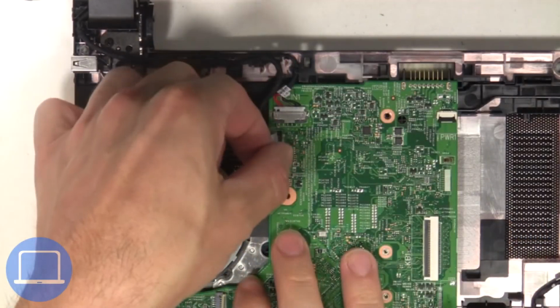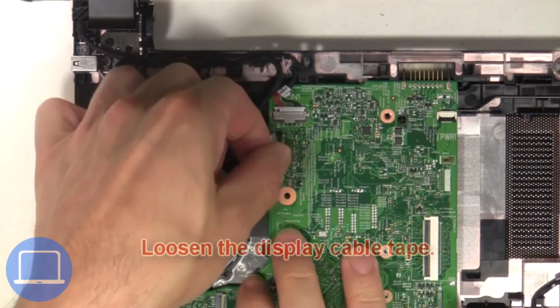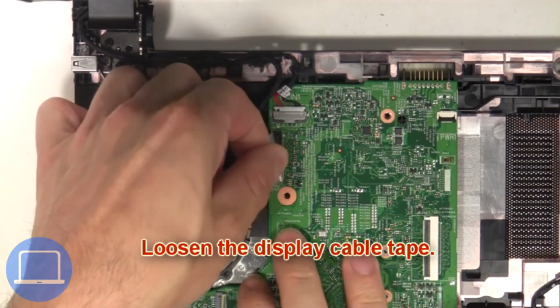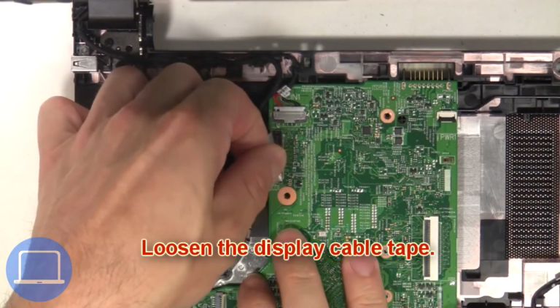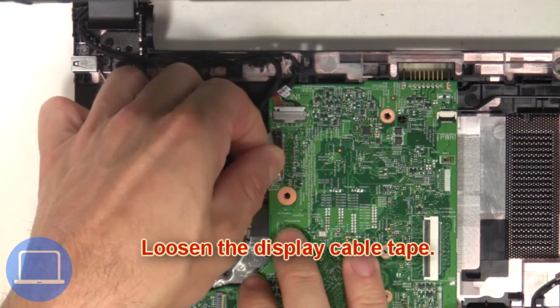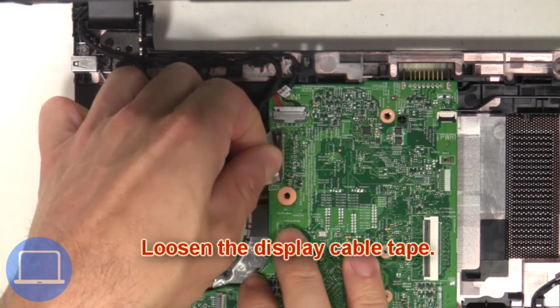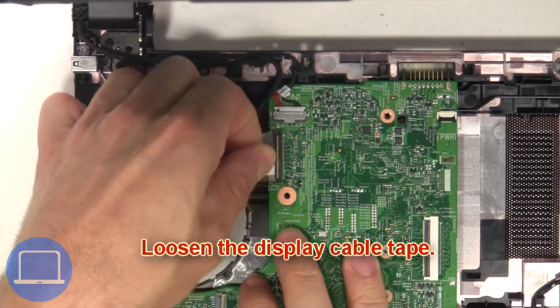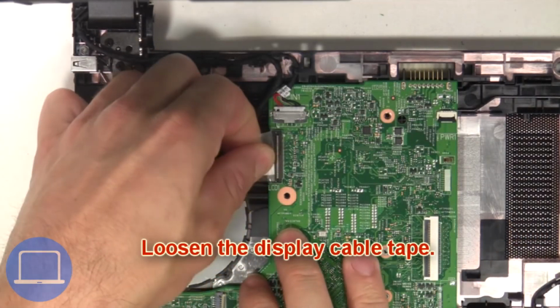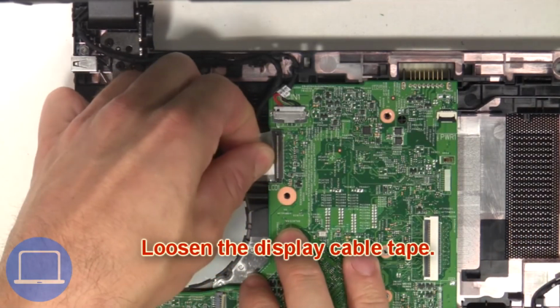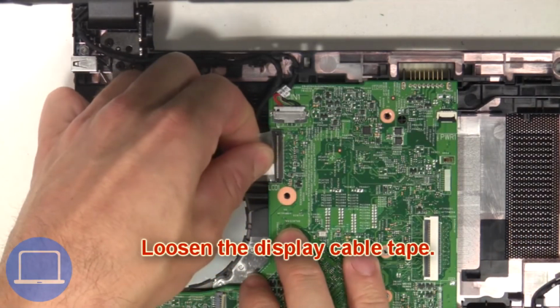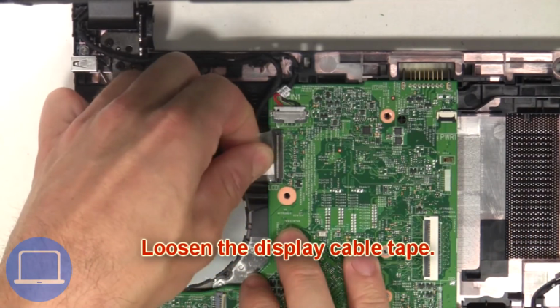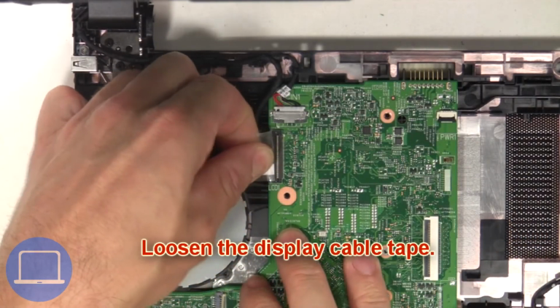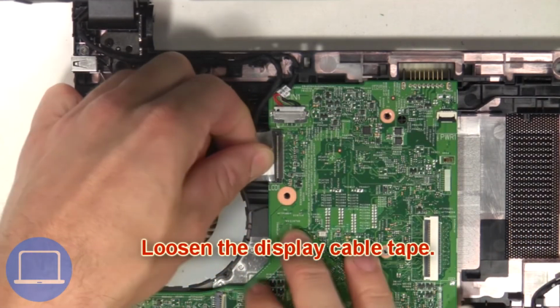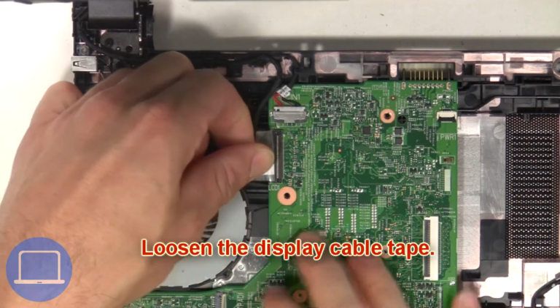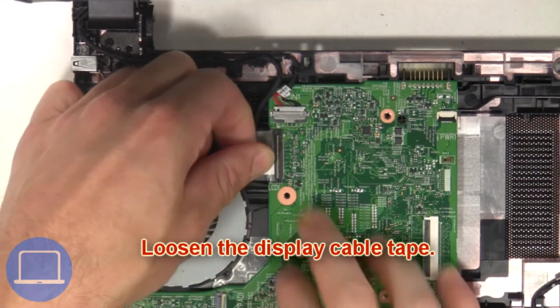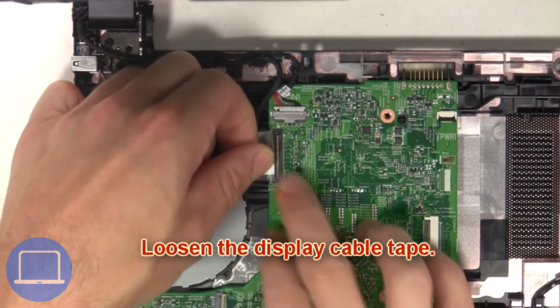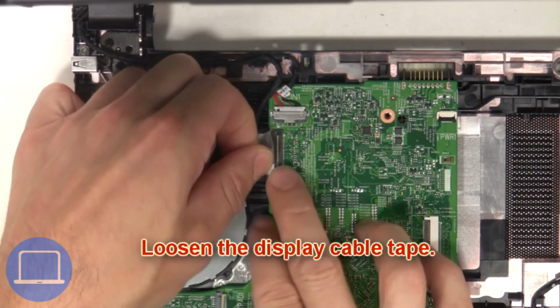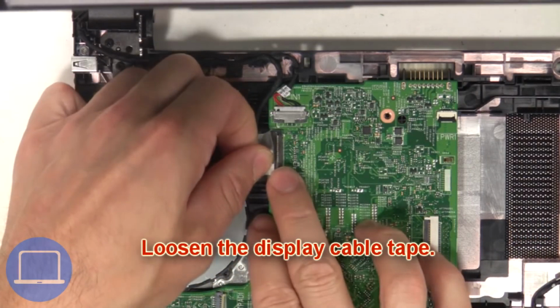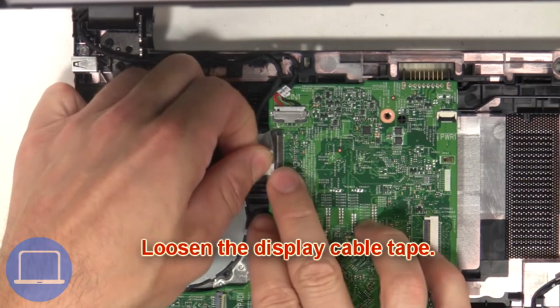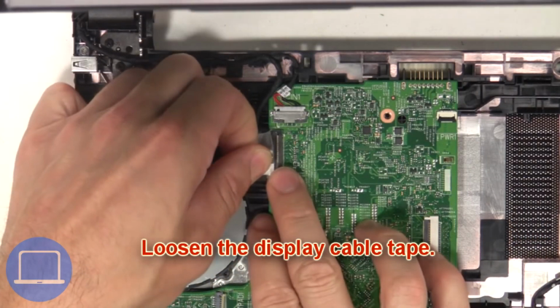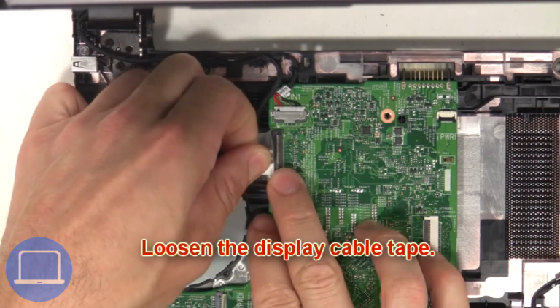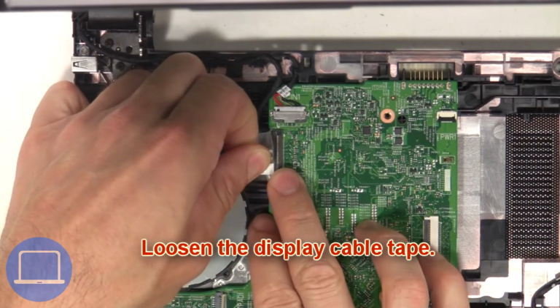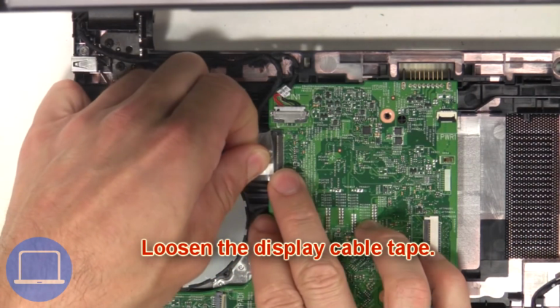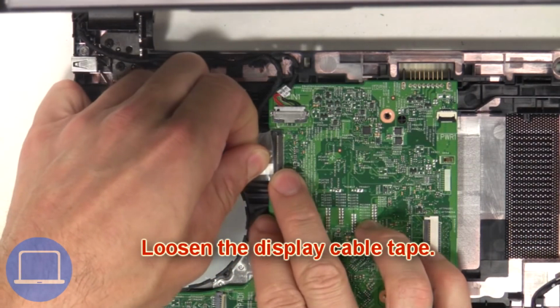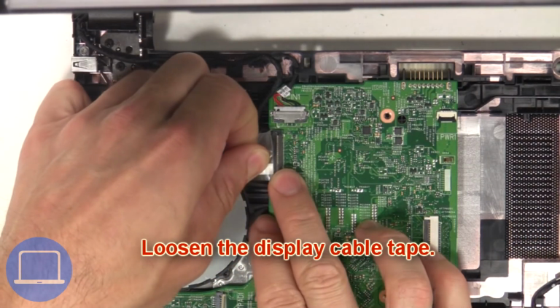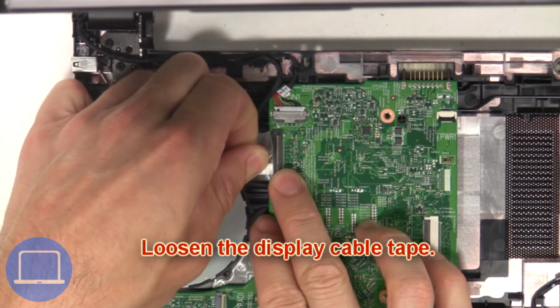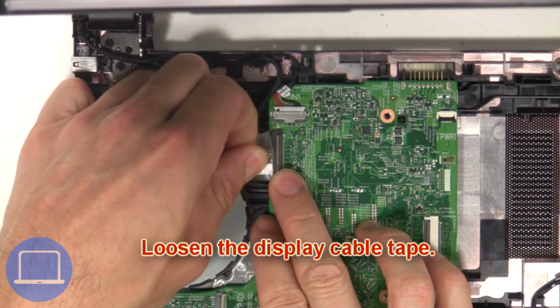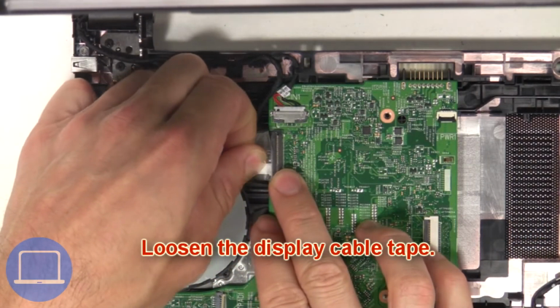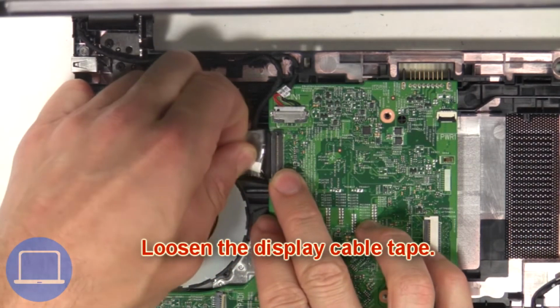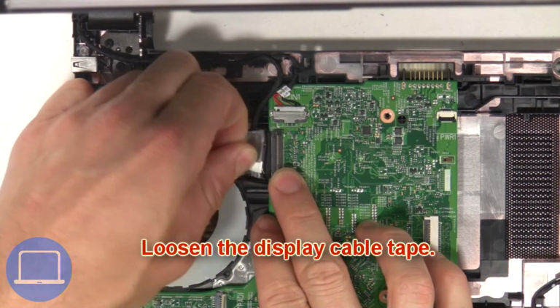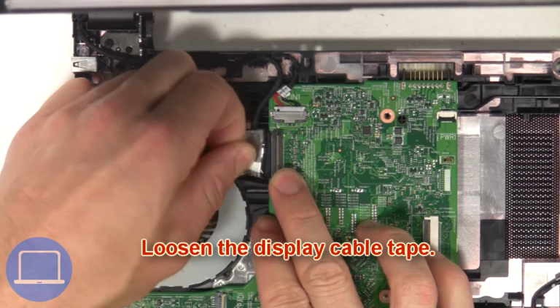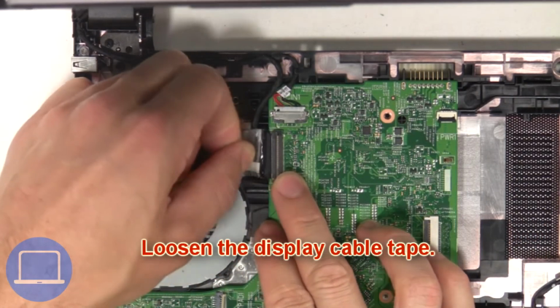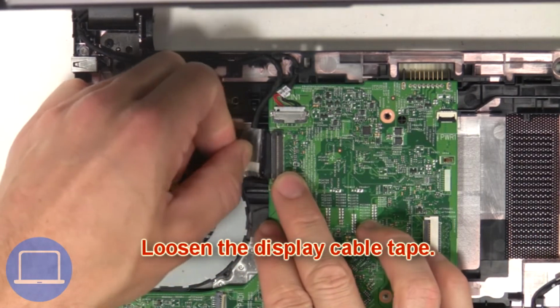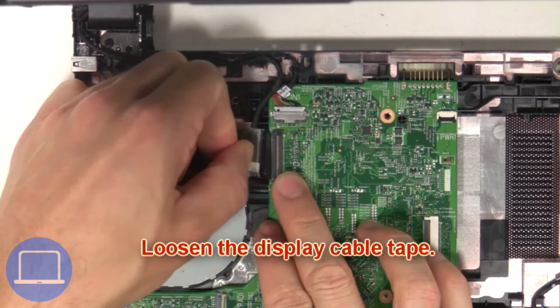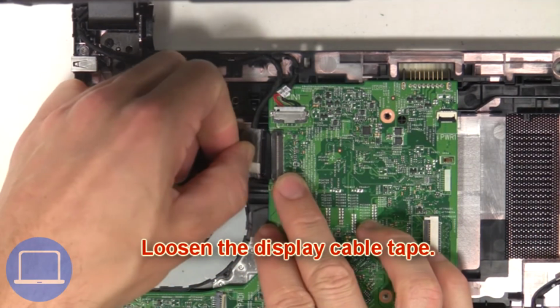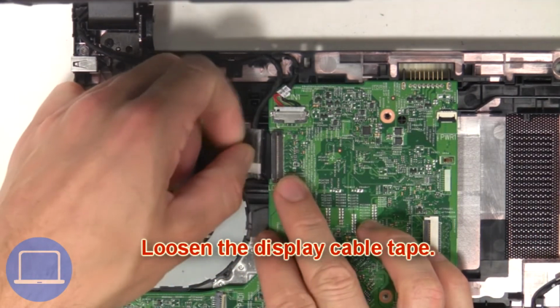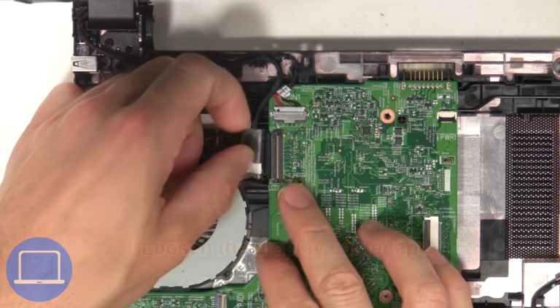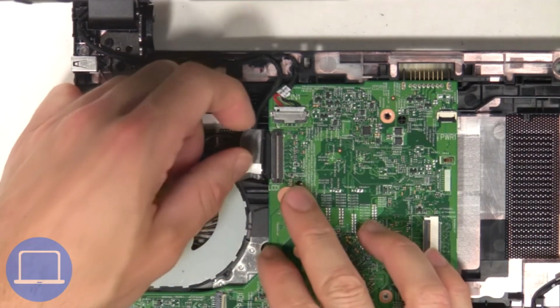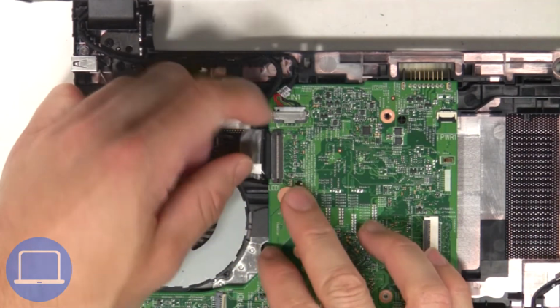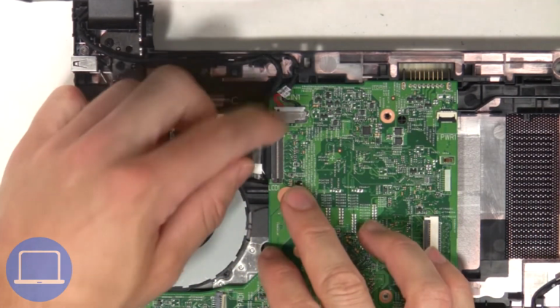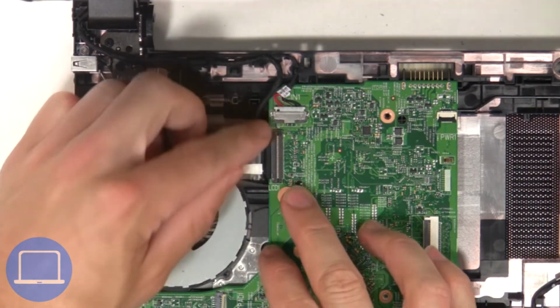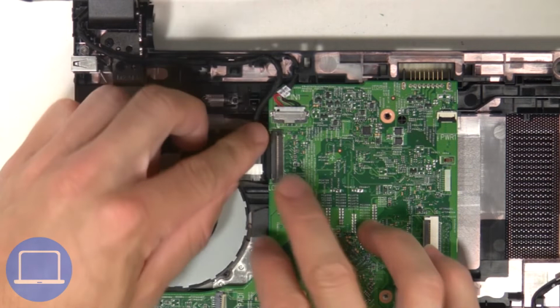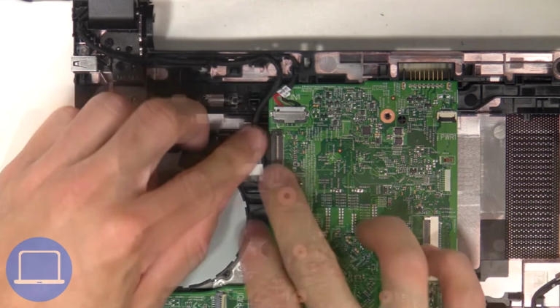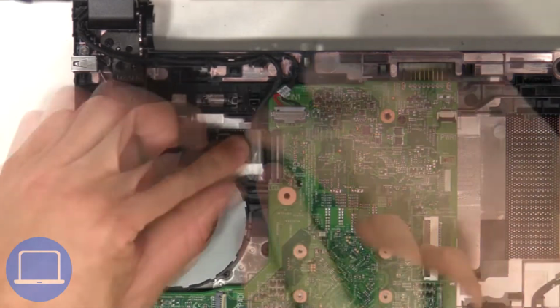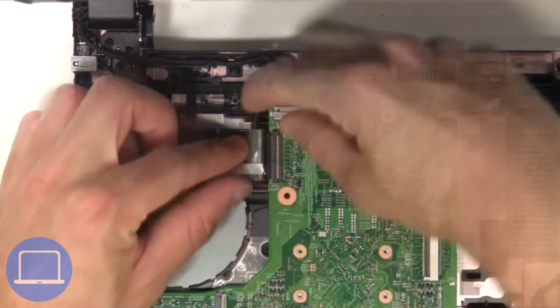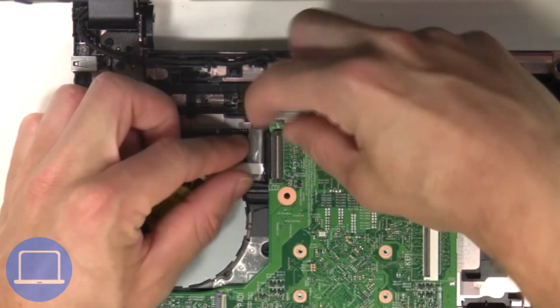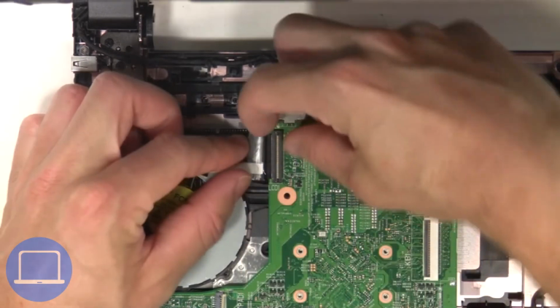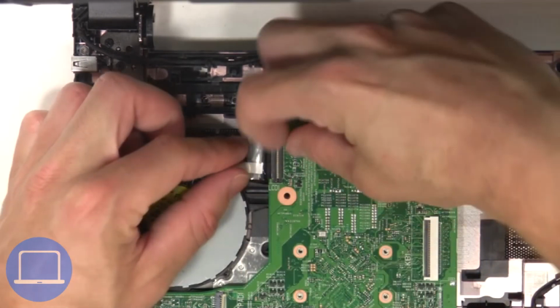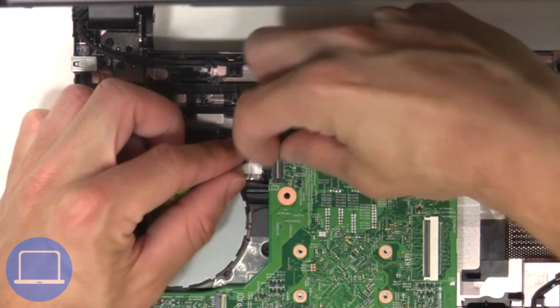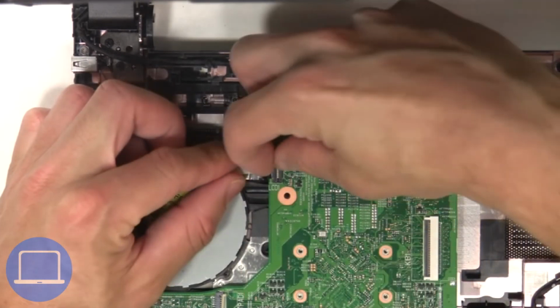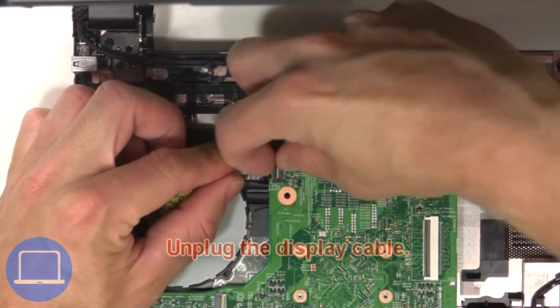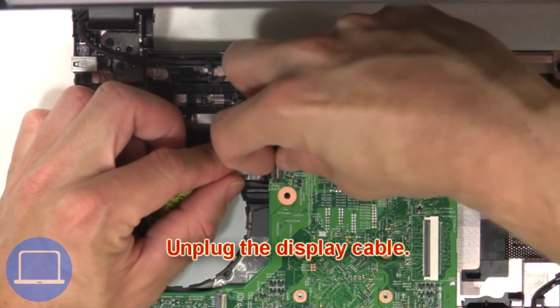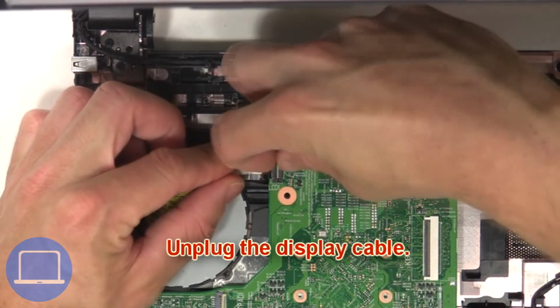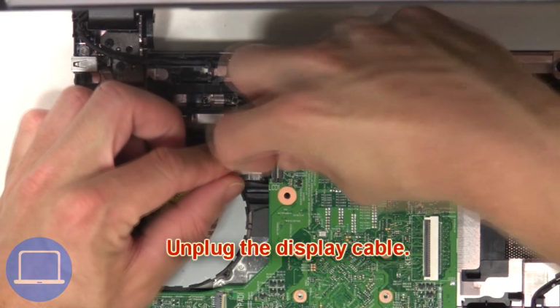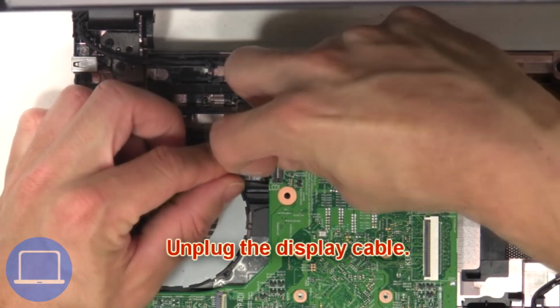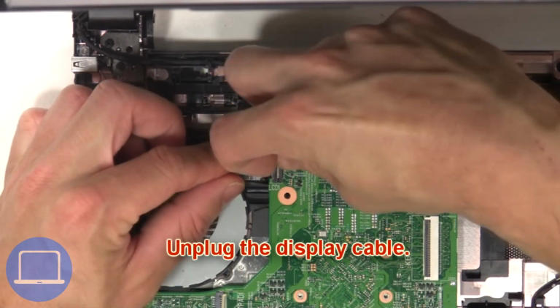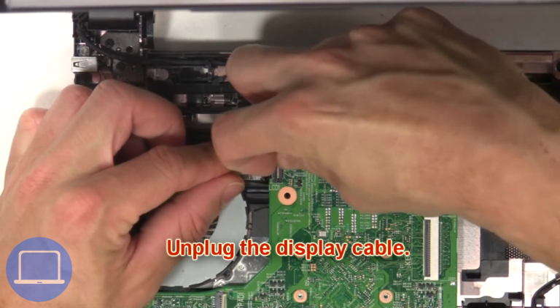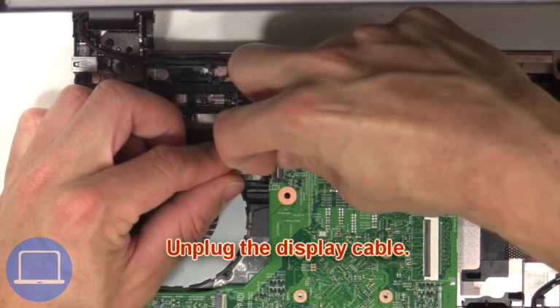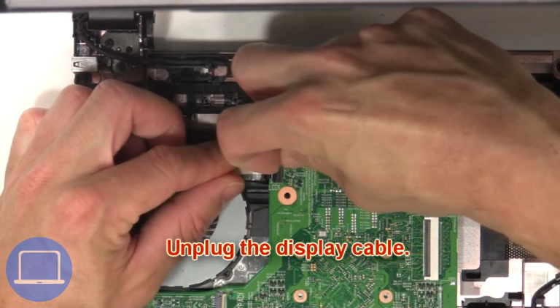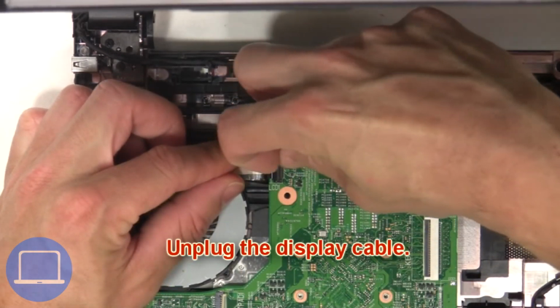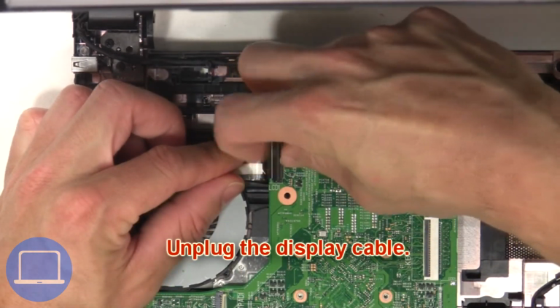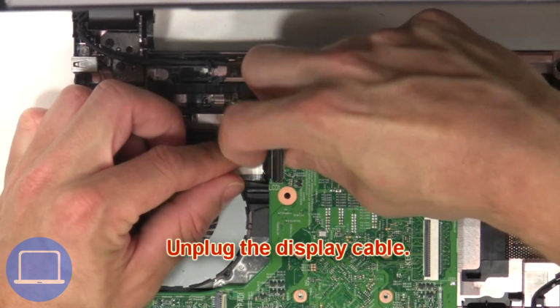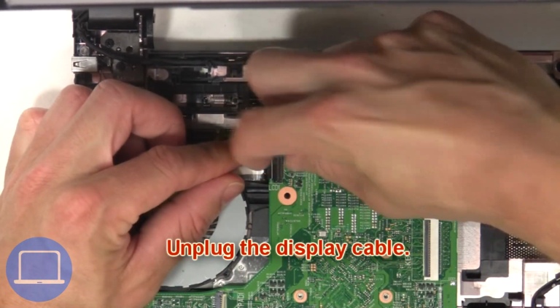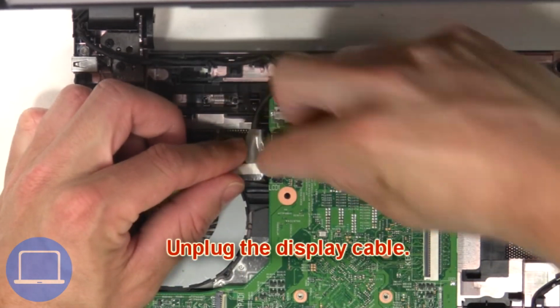Then loosen the display cable tape. Now unplug the display cable.